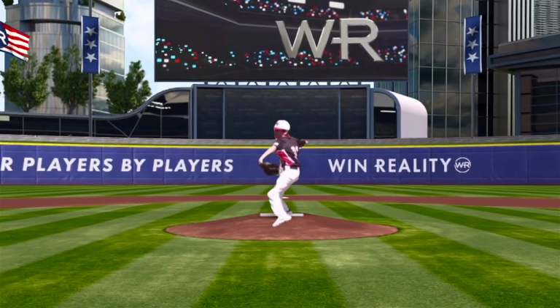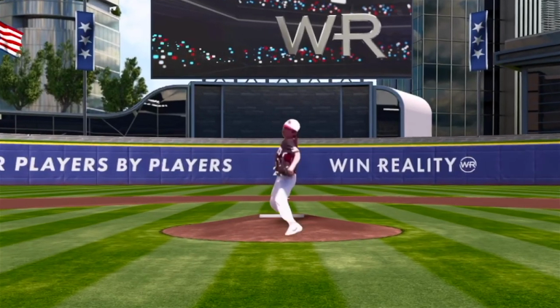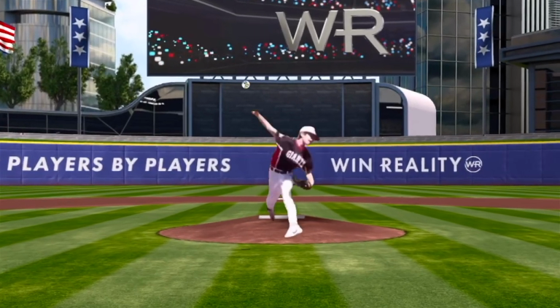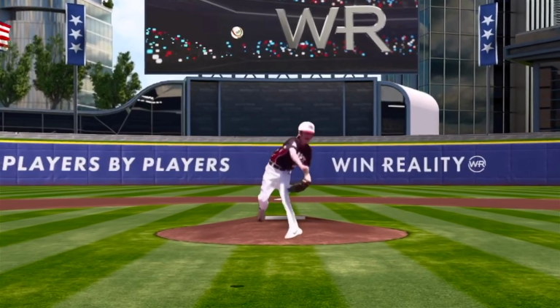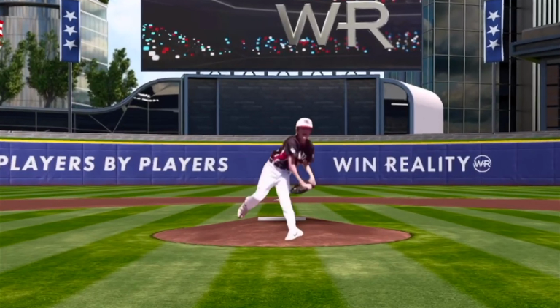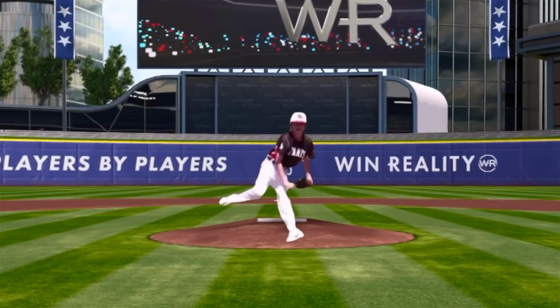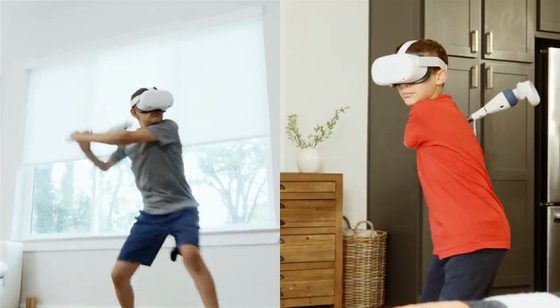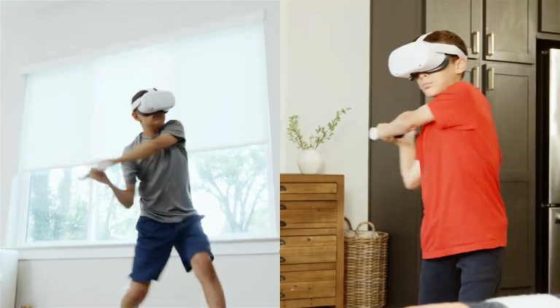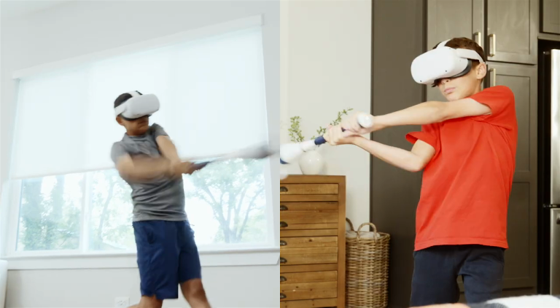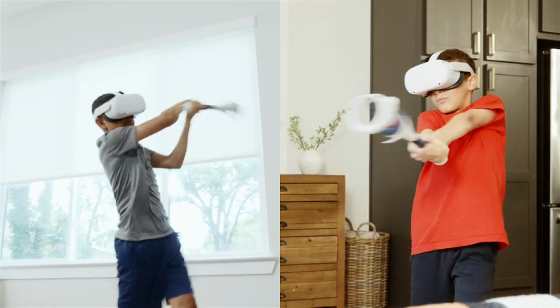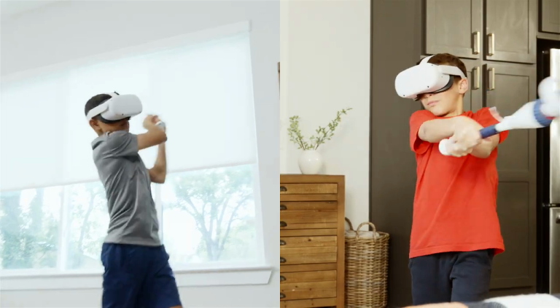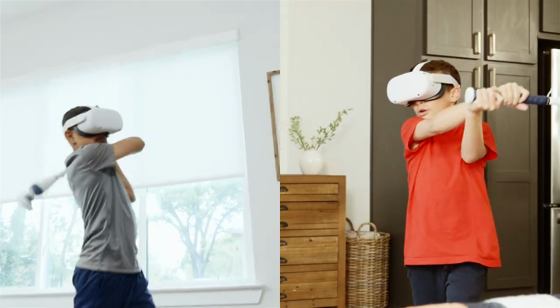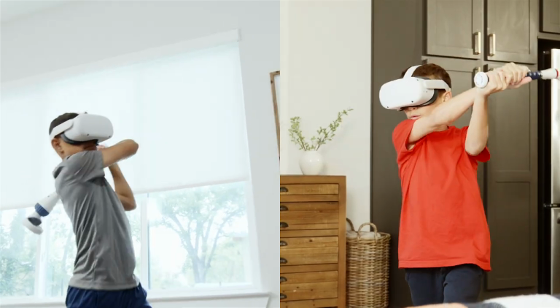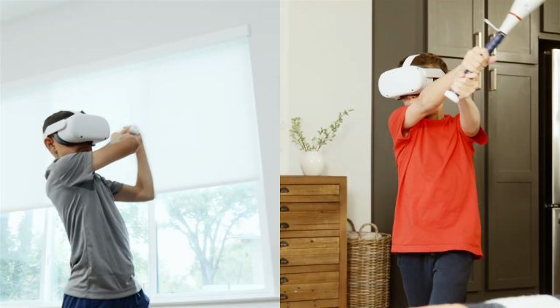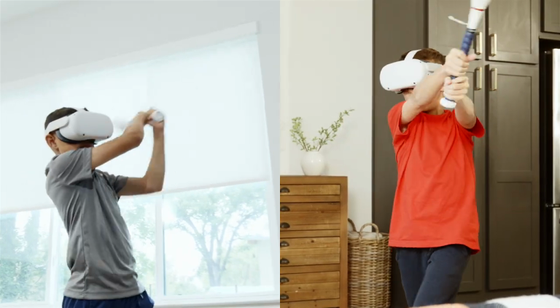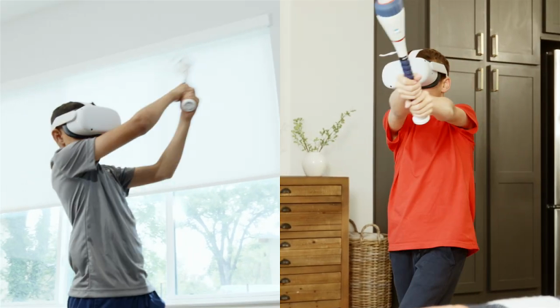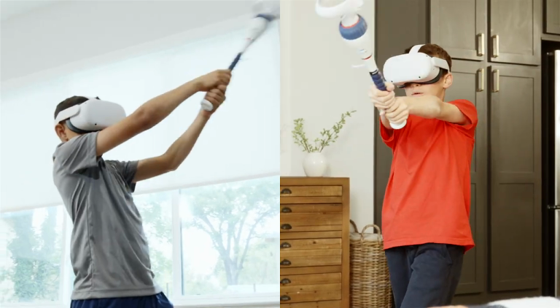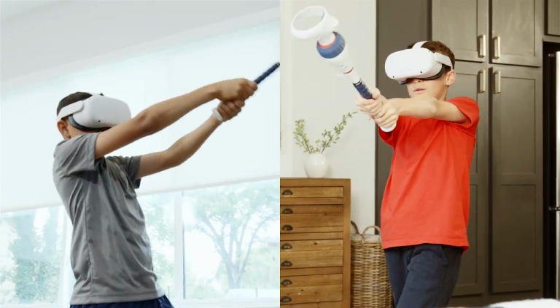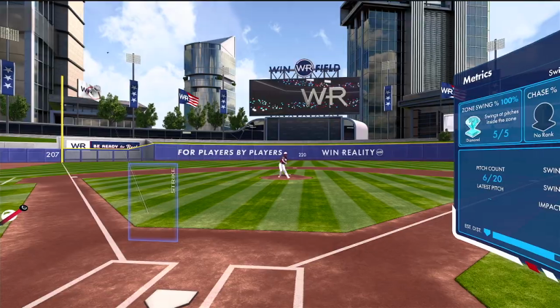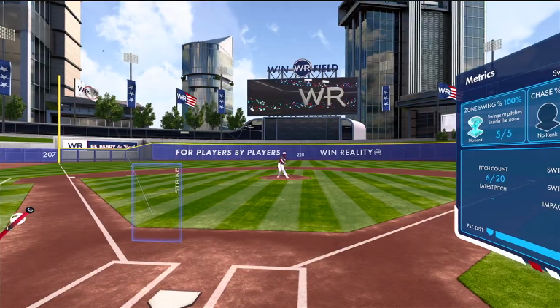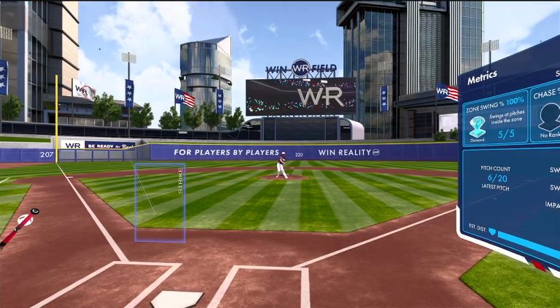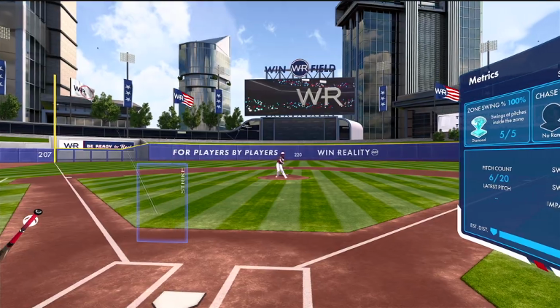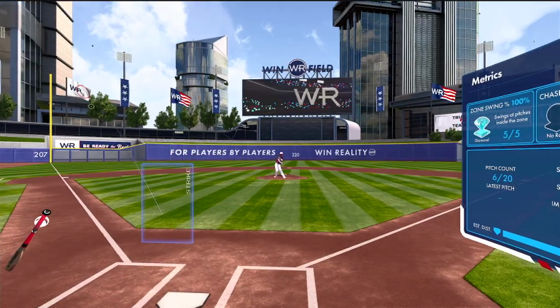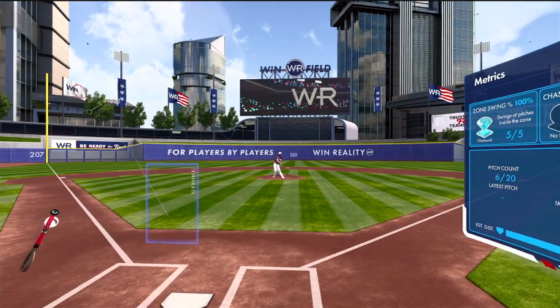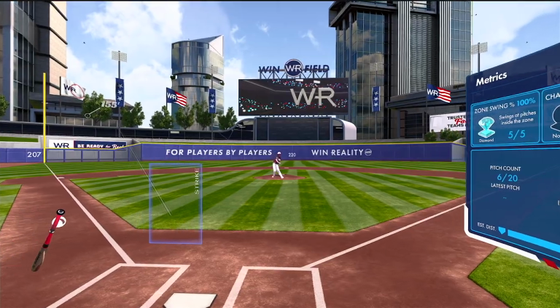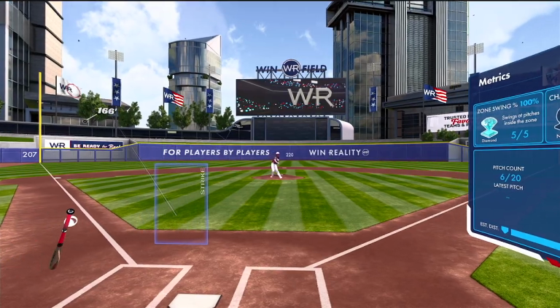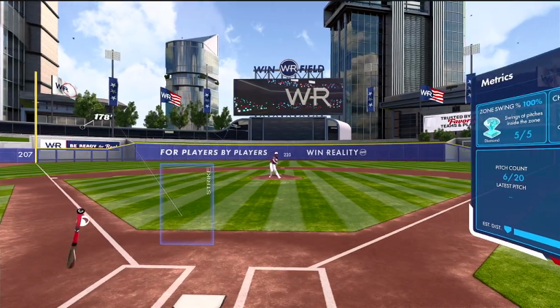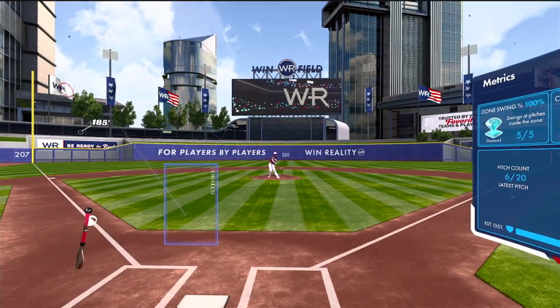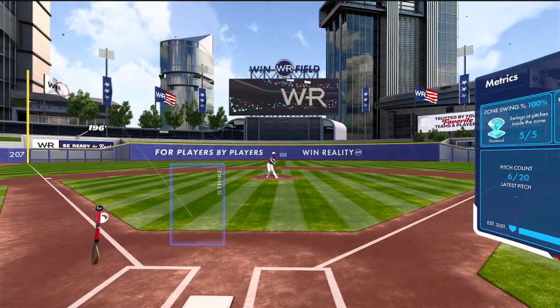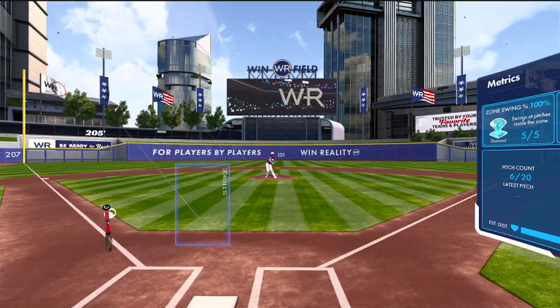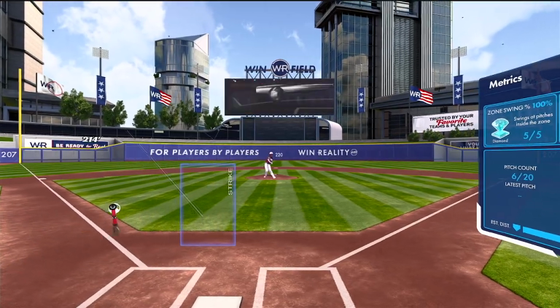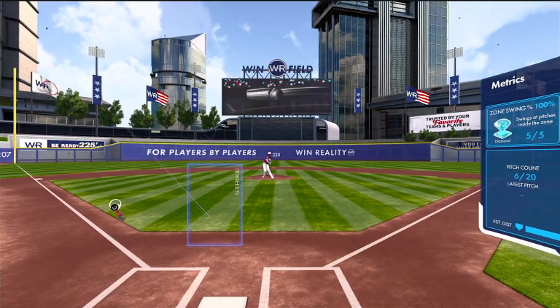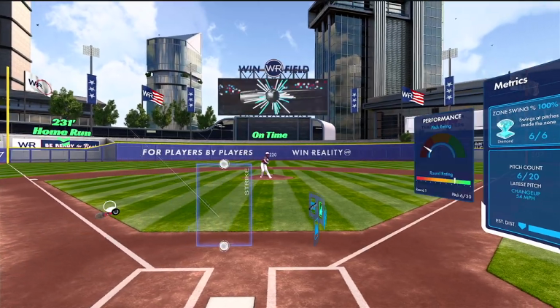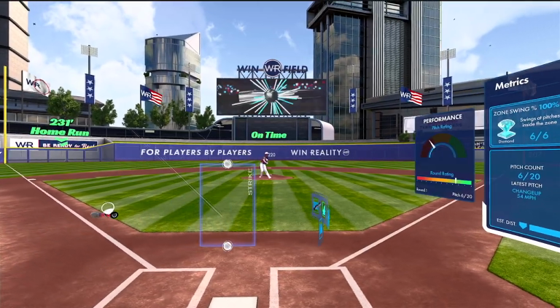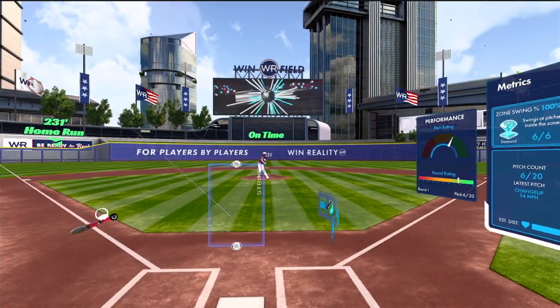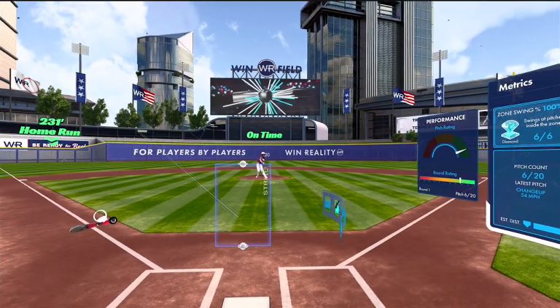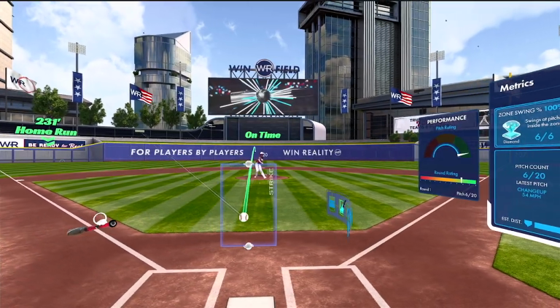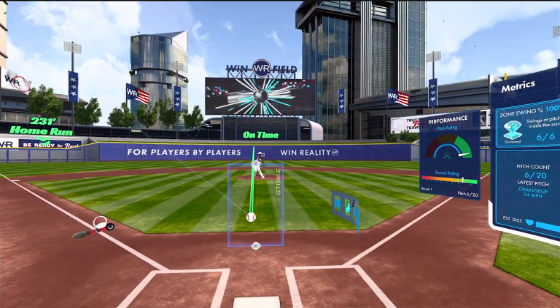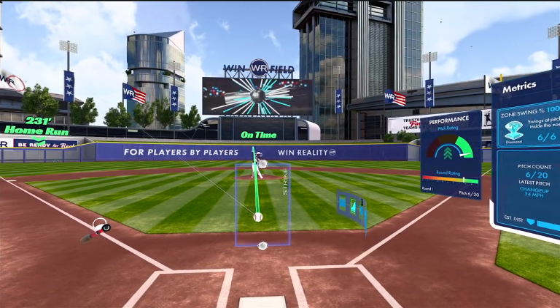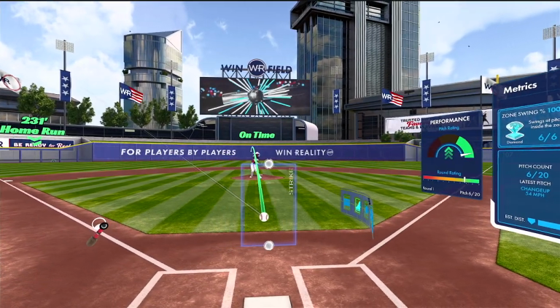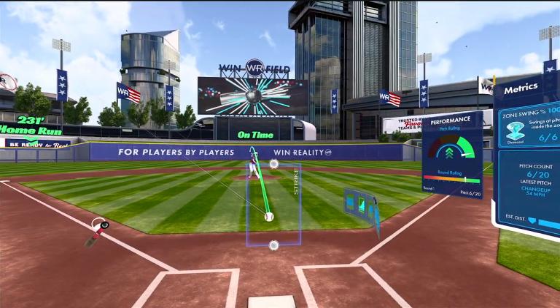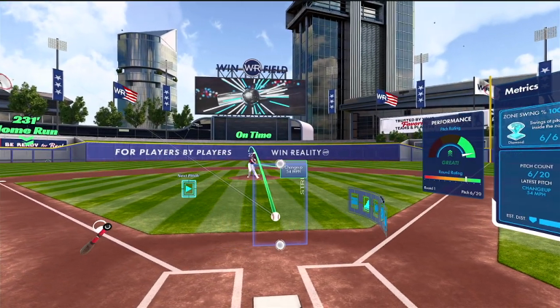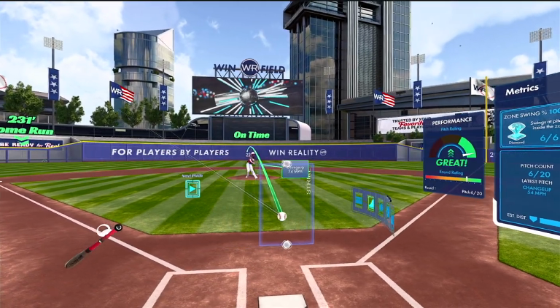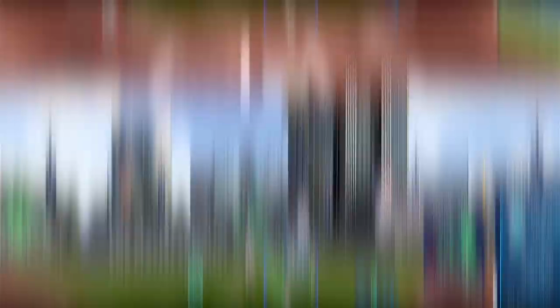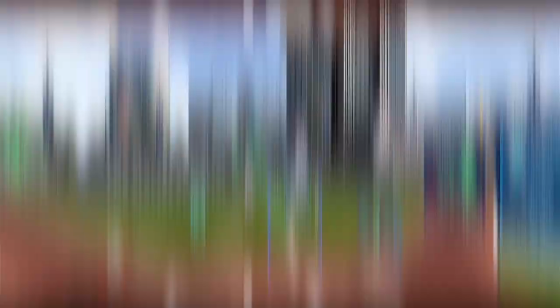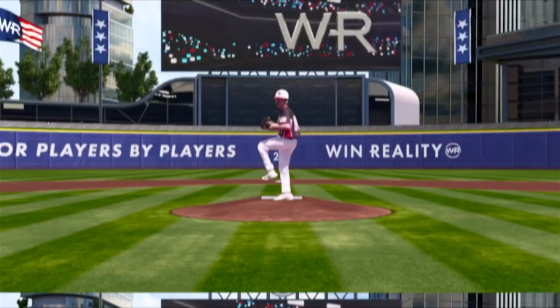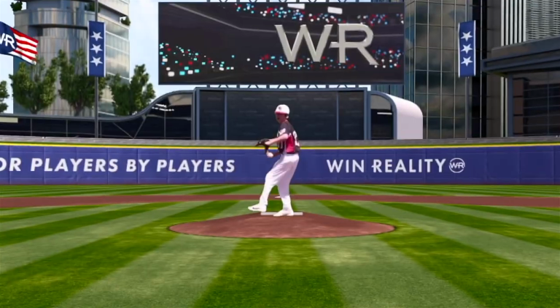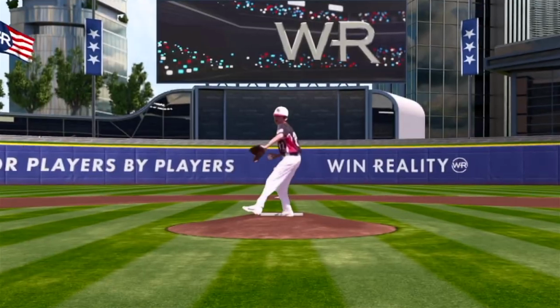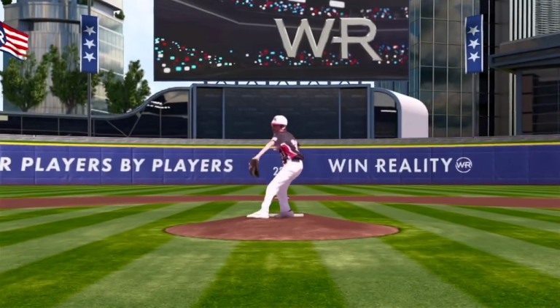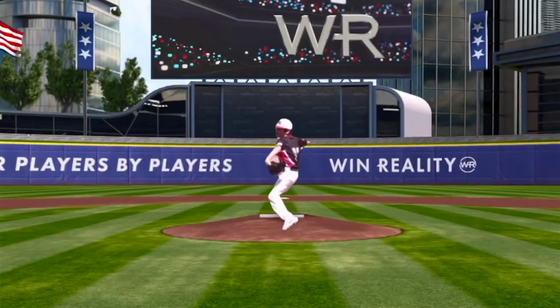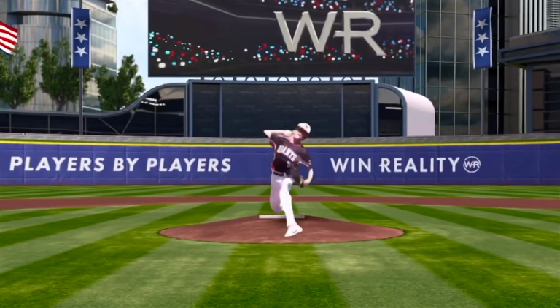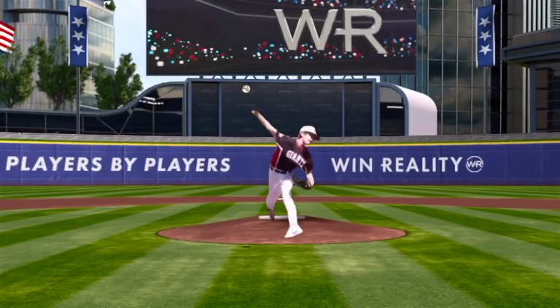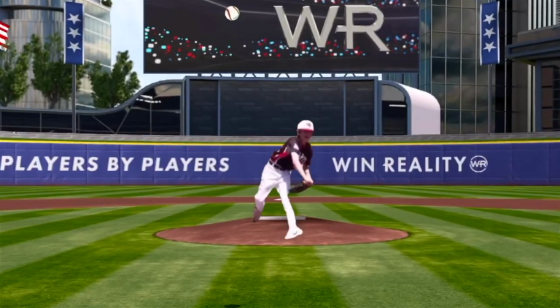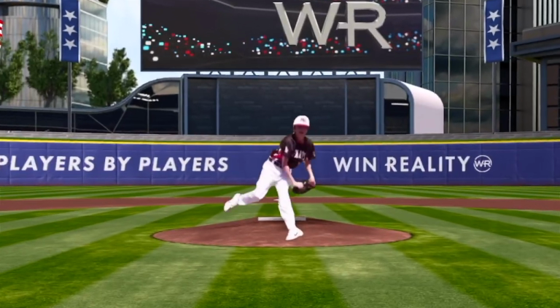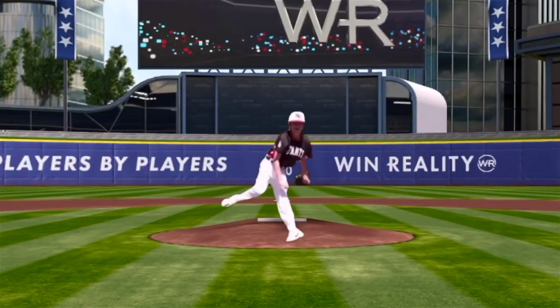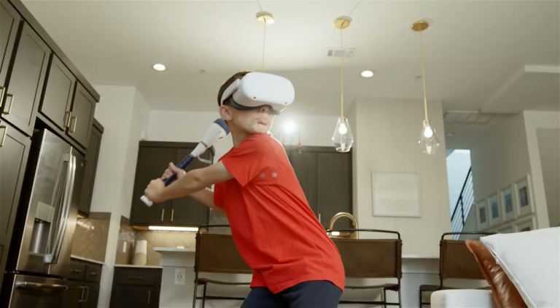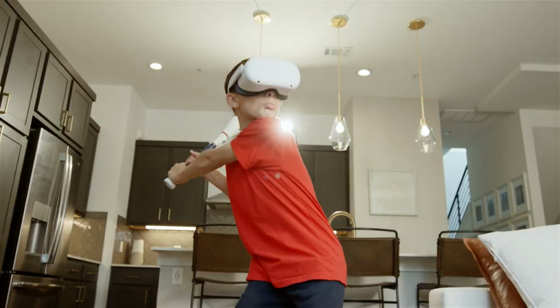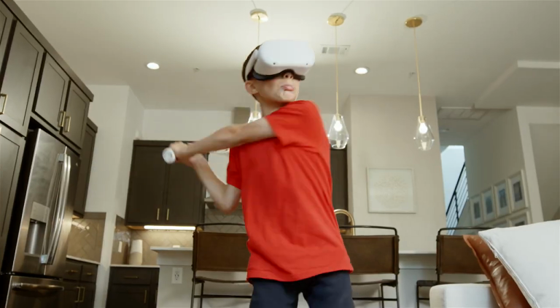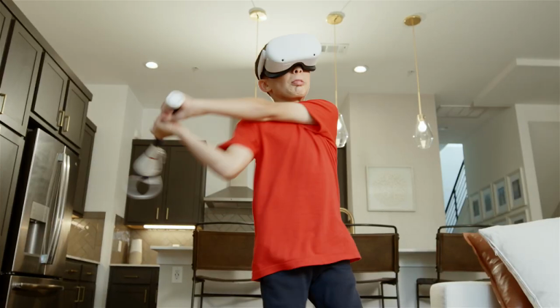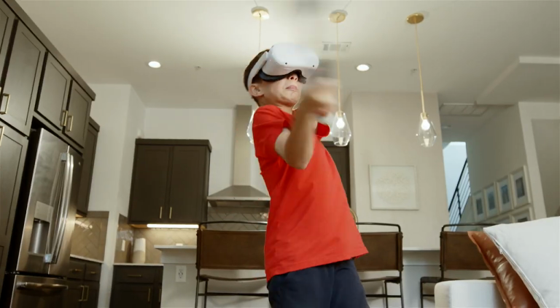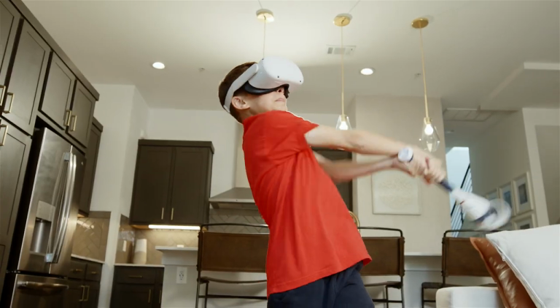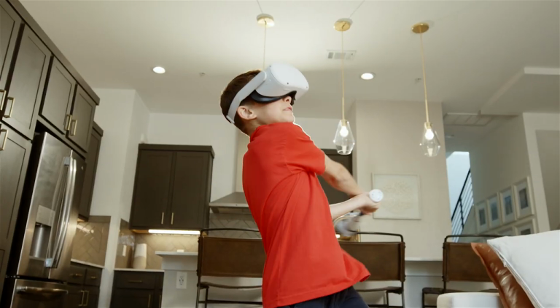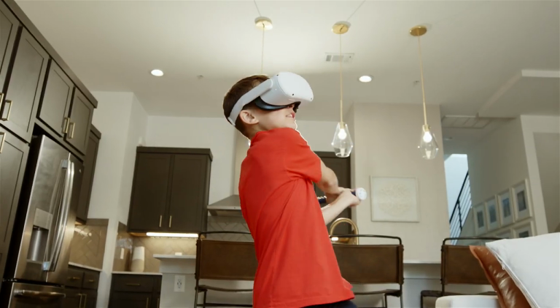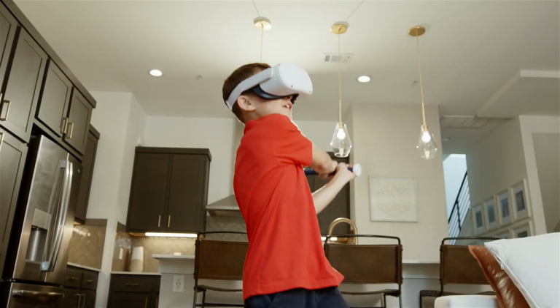The Win Short Bat leads to big hits. Now, let's have some fun and unleash the power of the Win Short Bat. See you on the field!